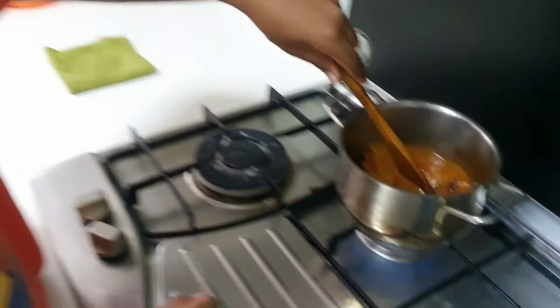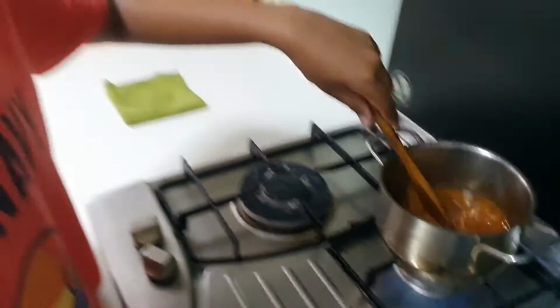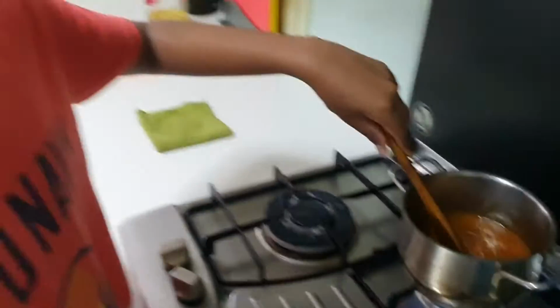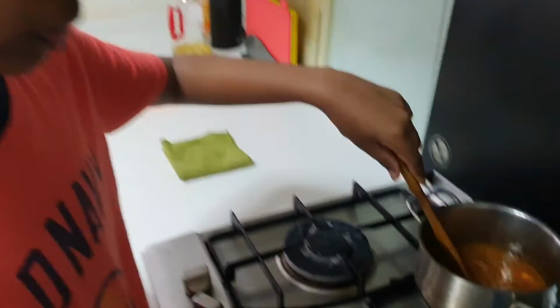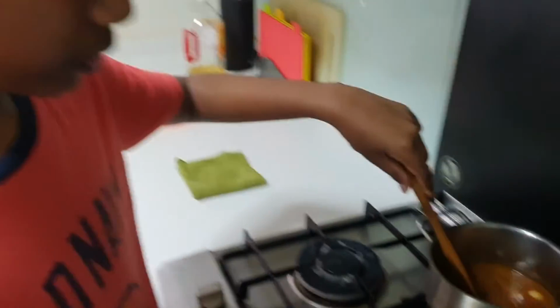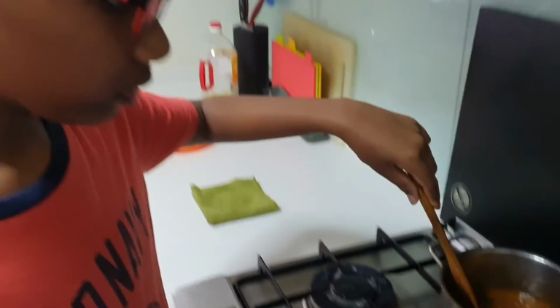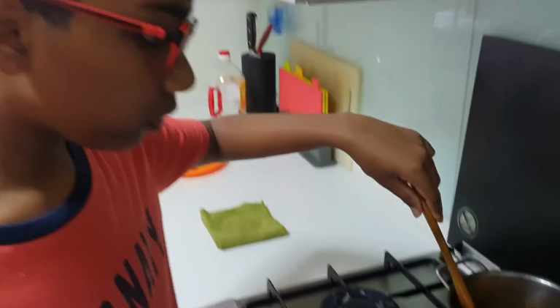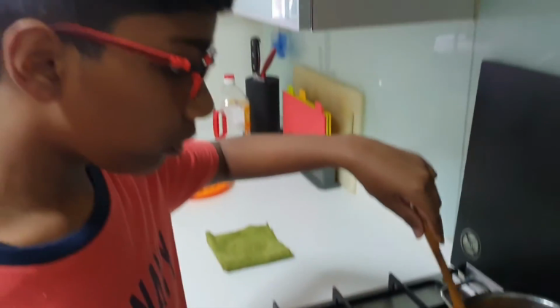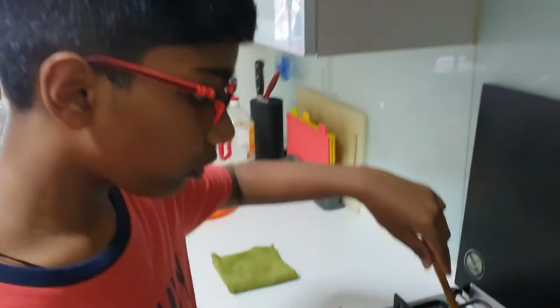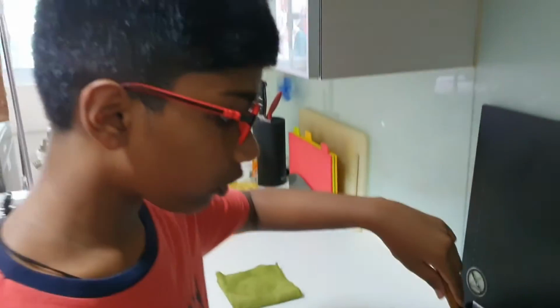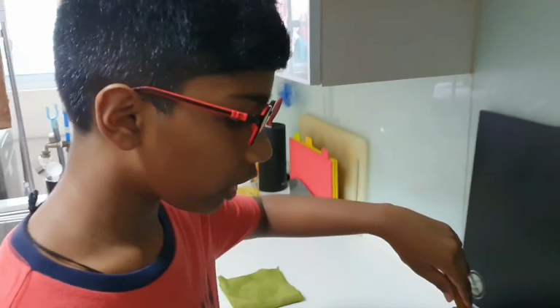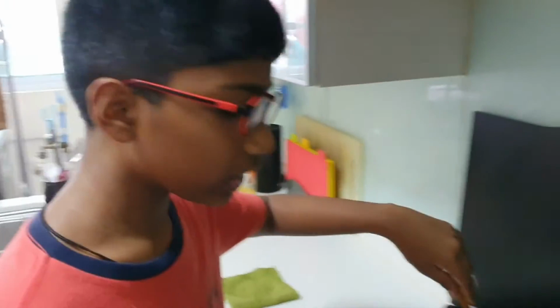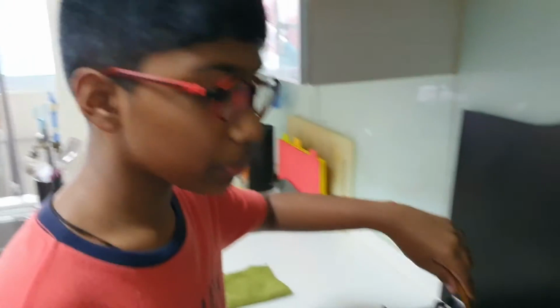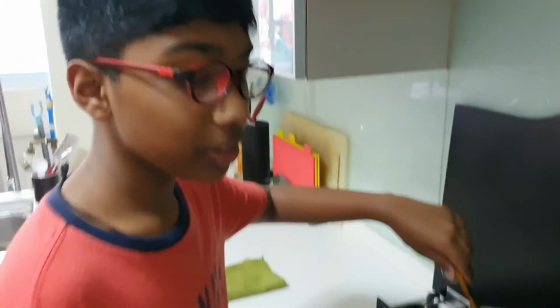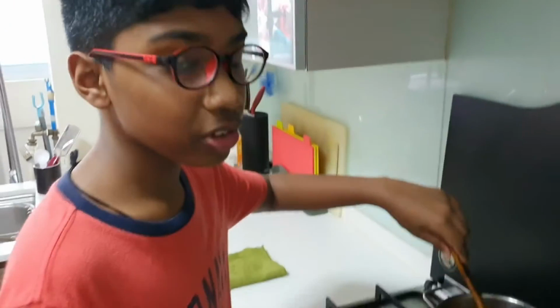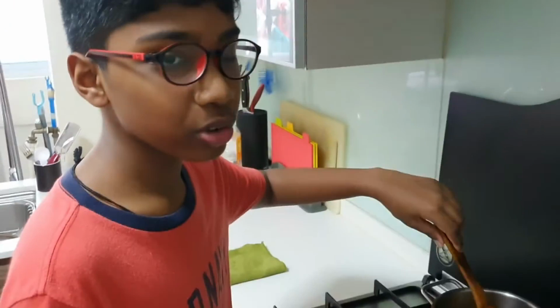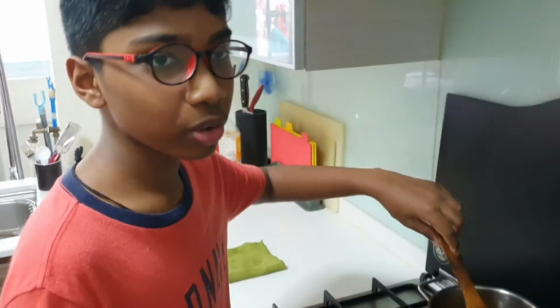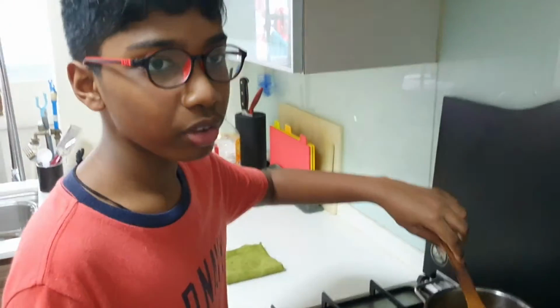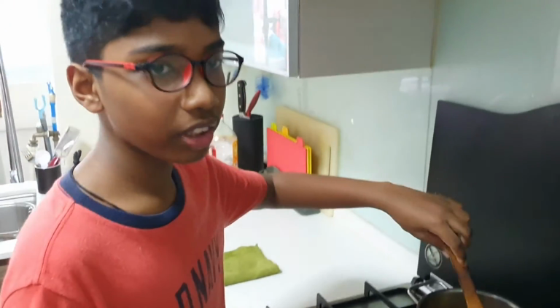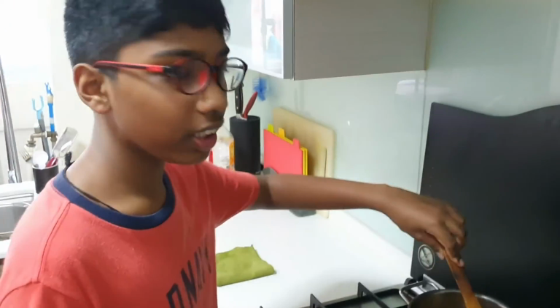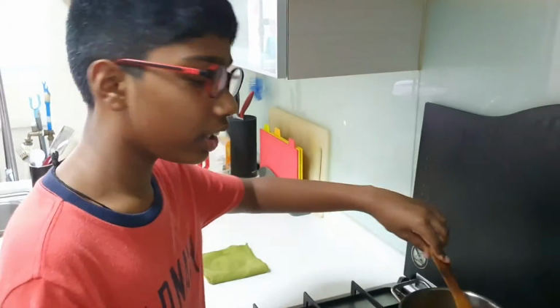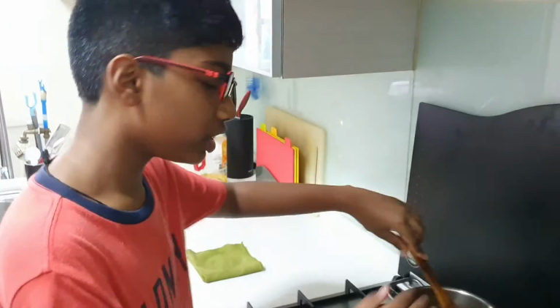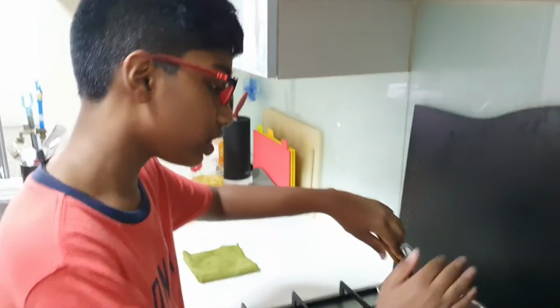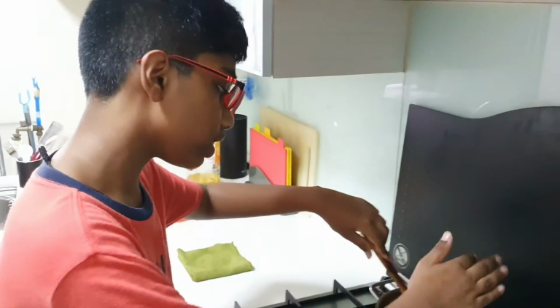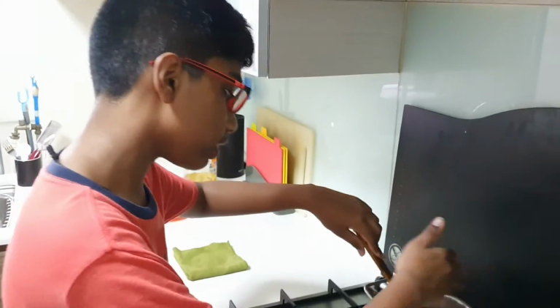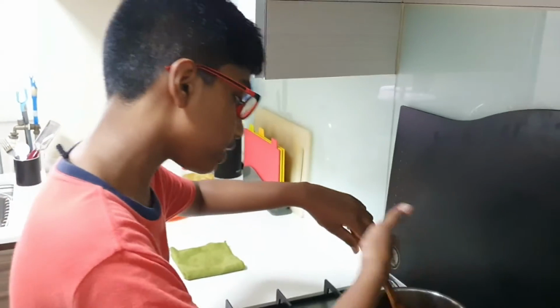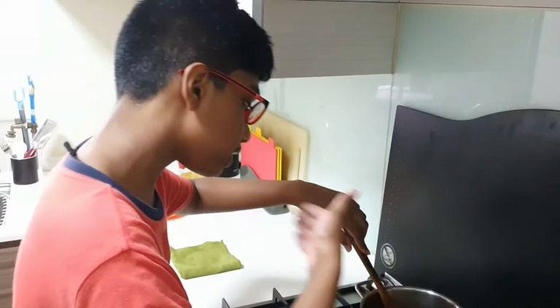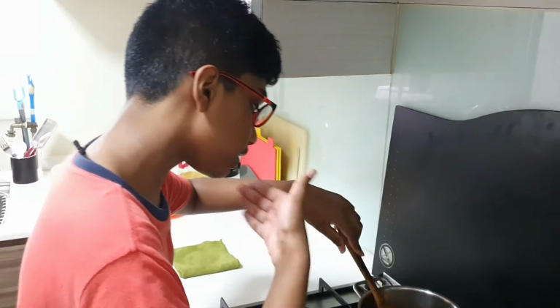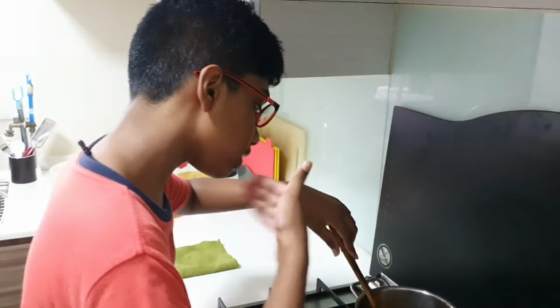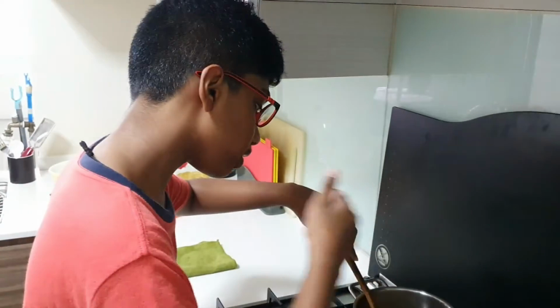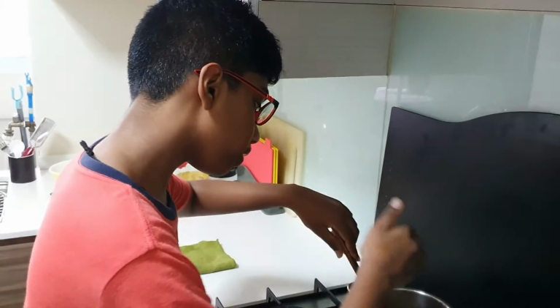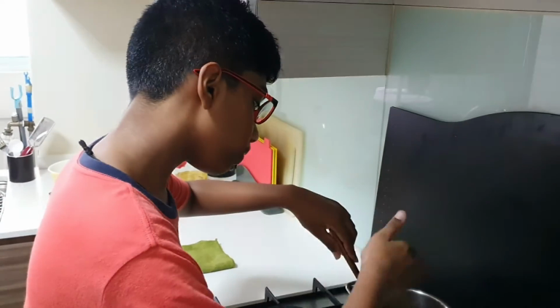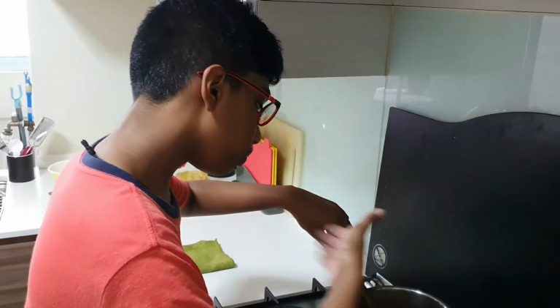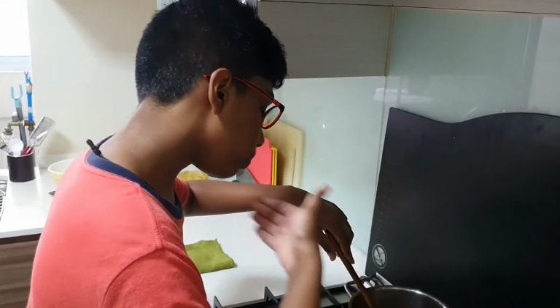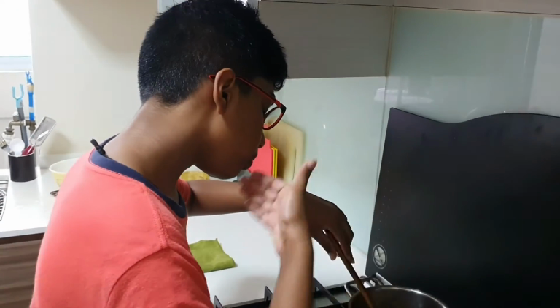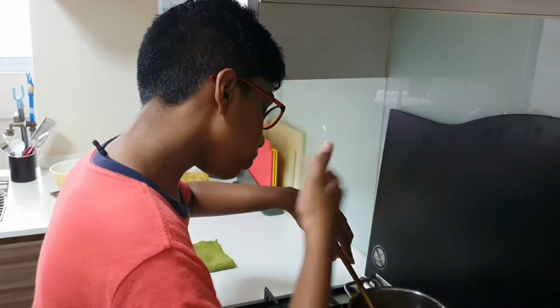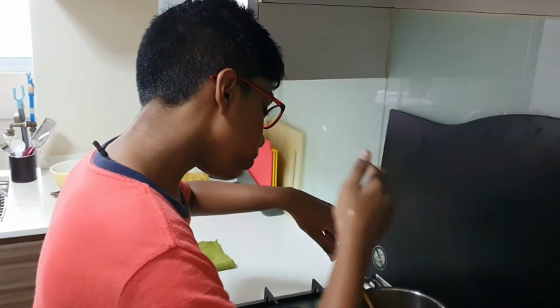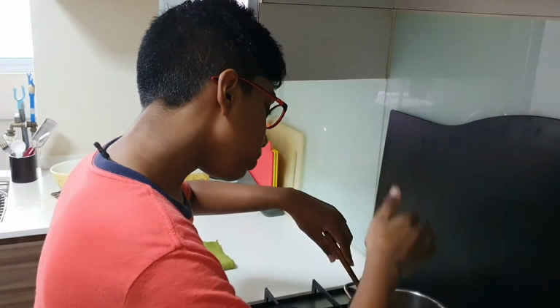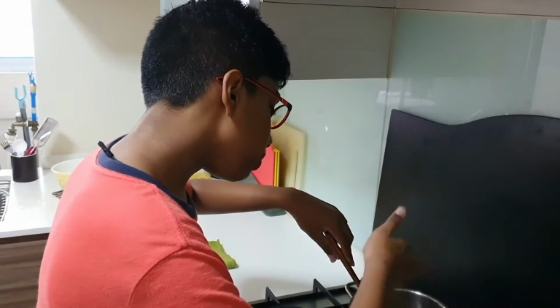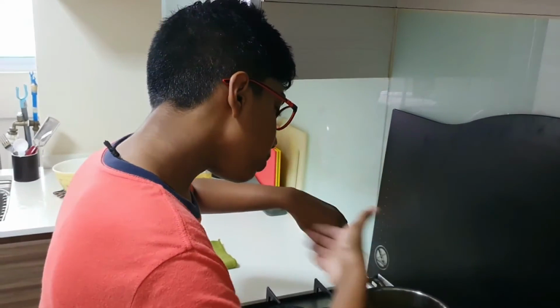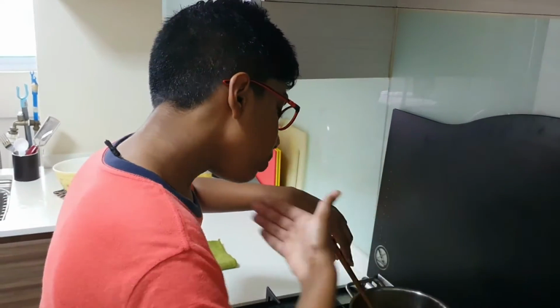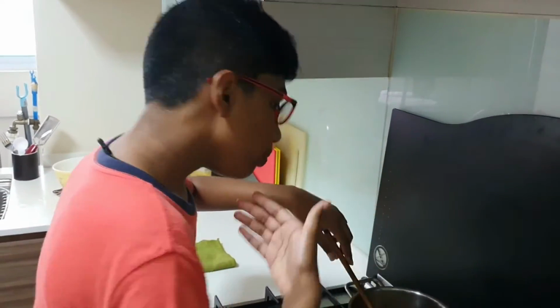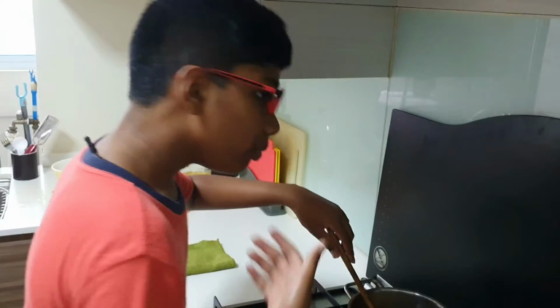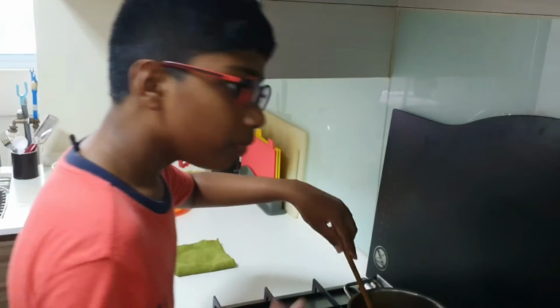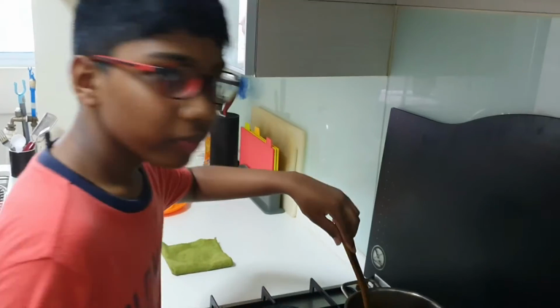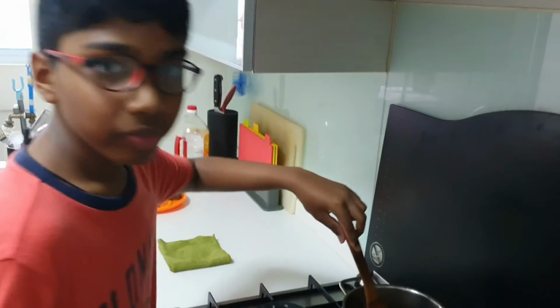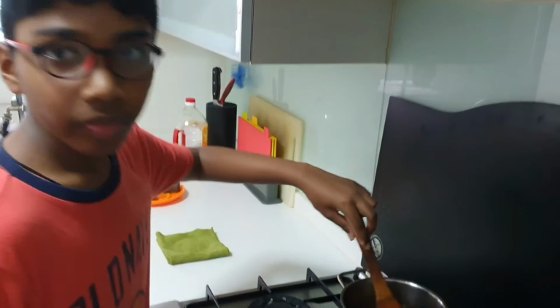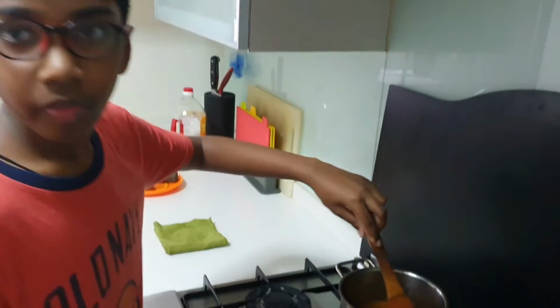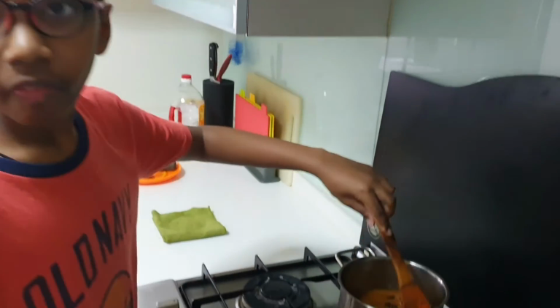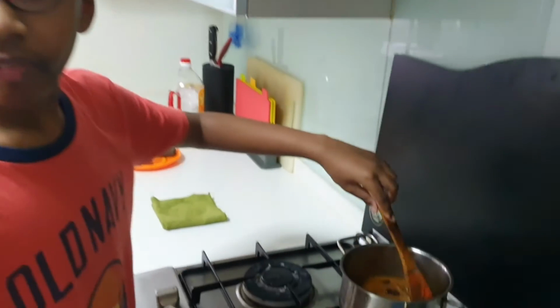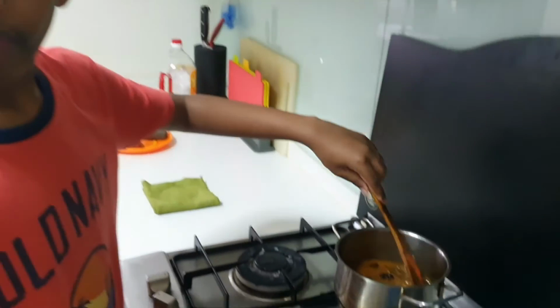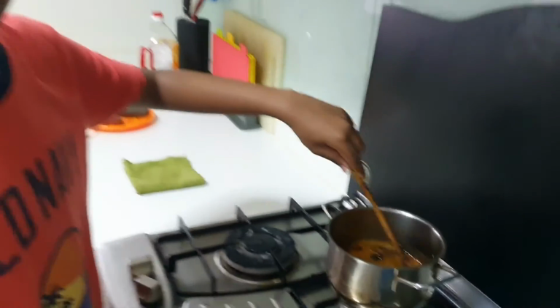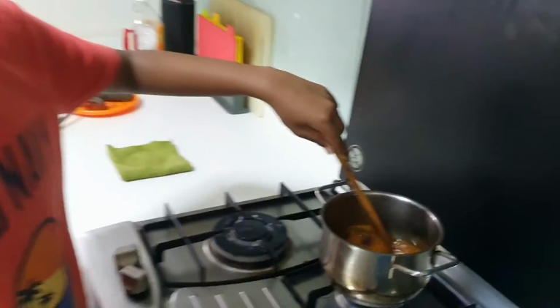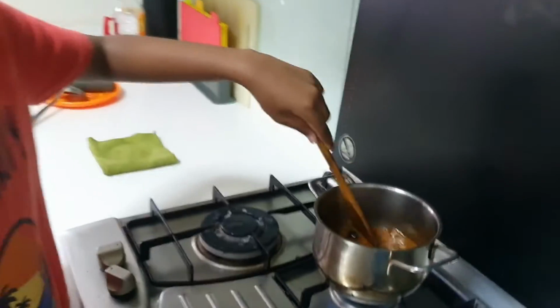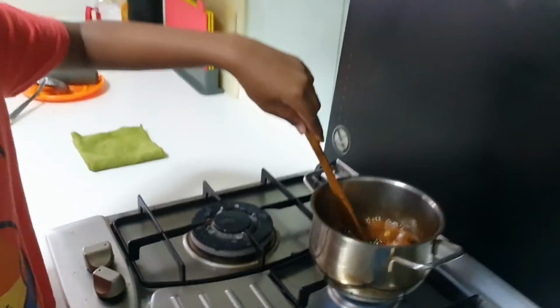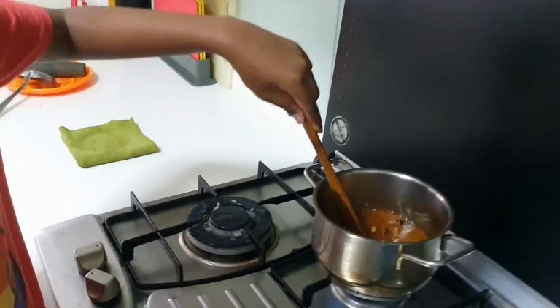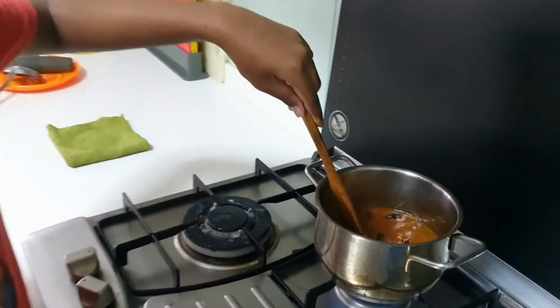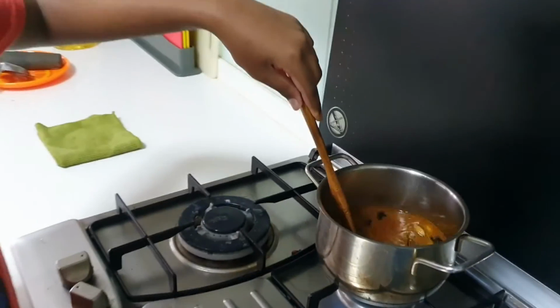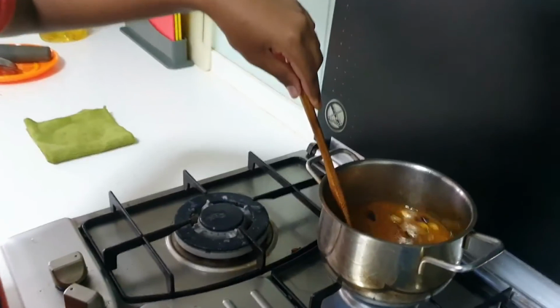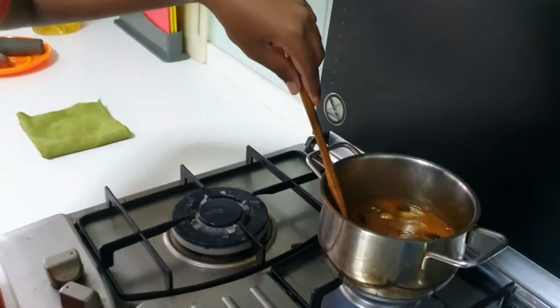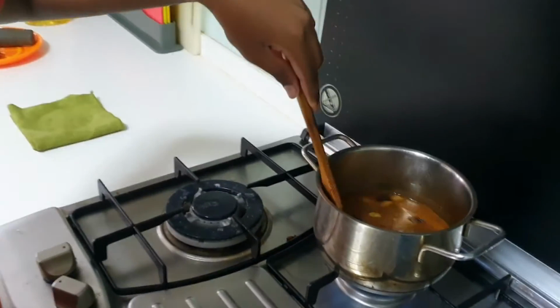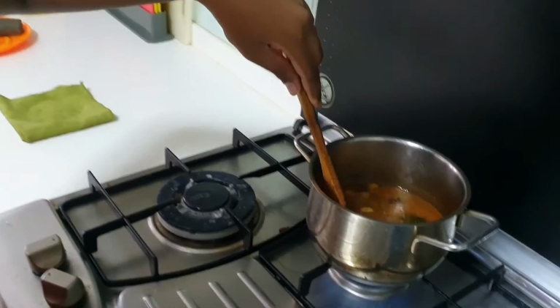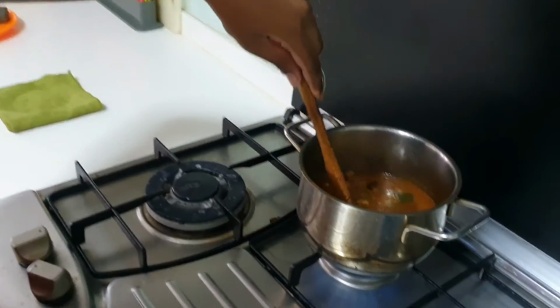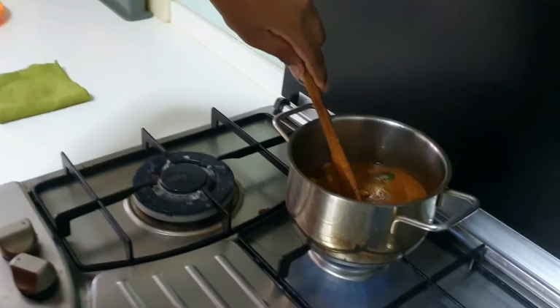How does it smell, Sunil? It smells so delicious. My son's reaction is very good.